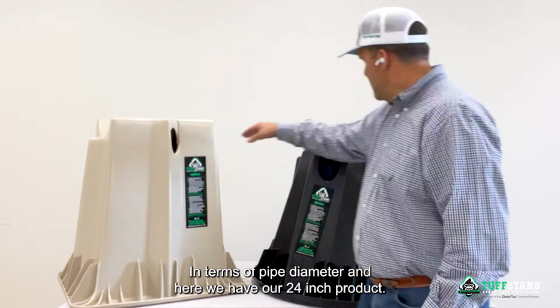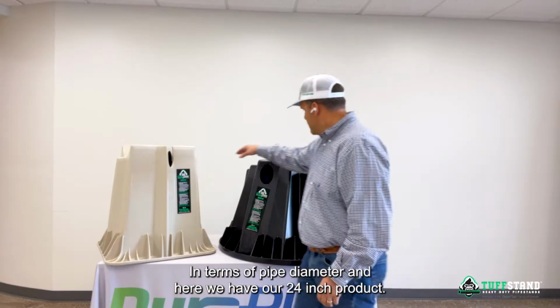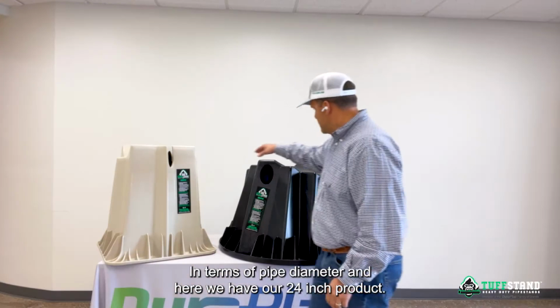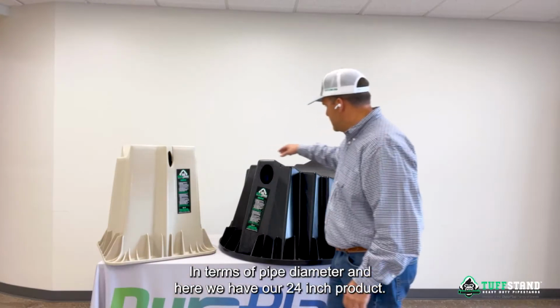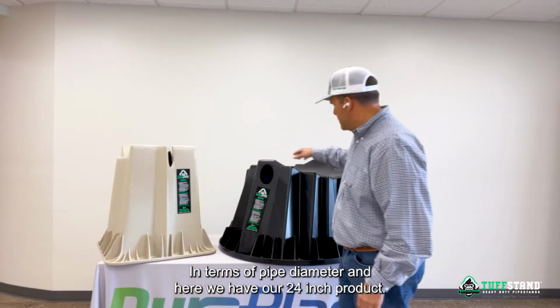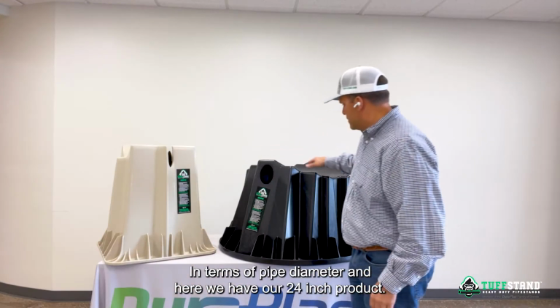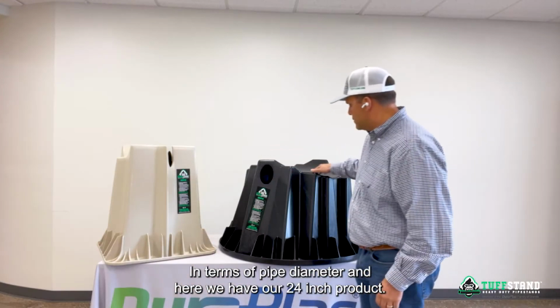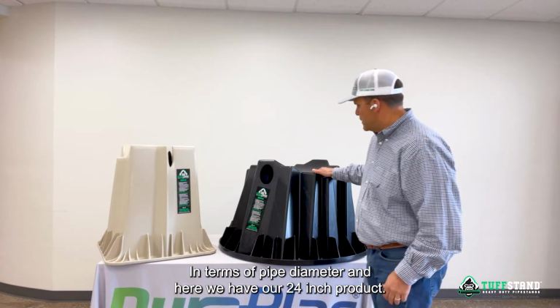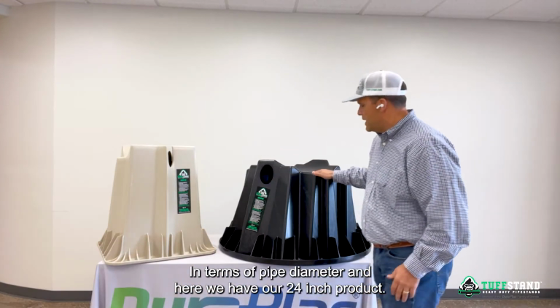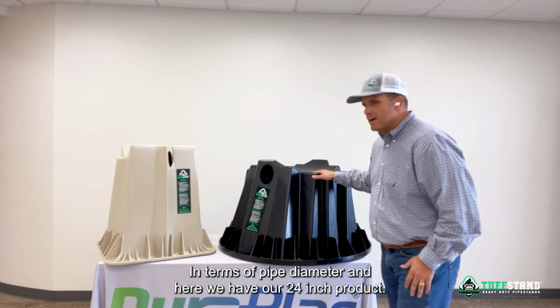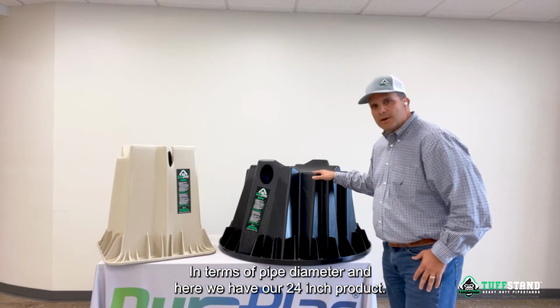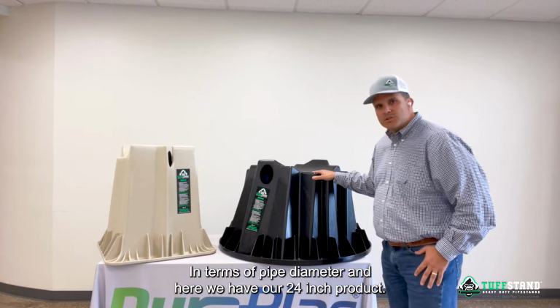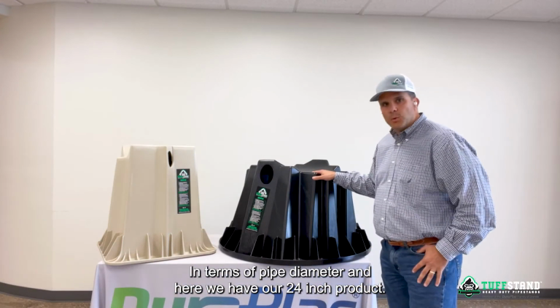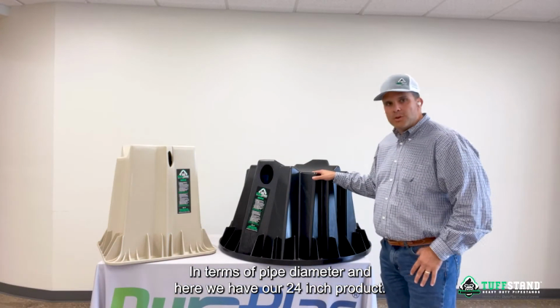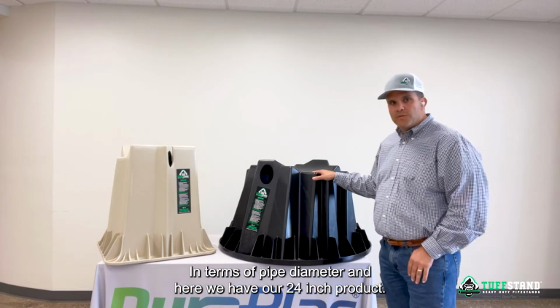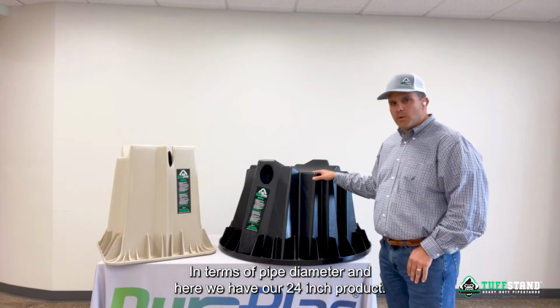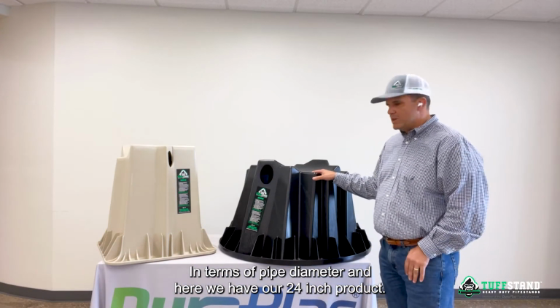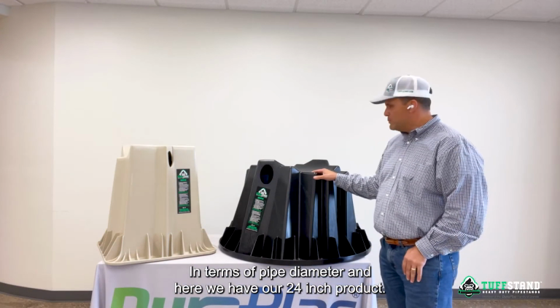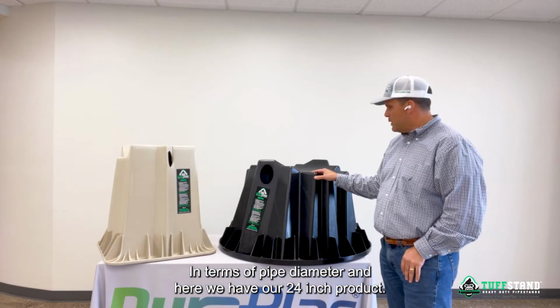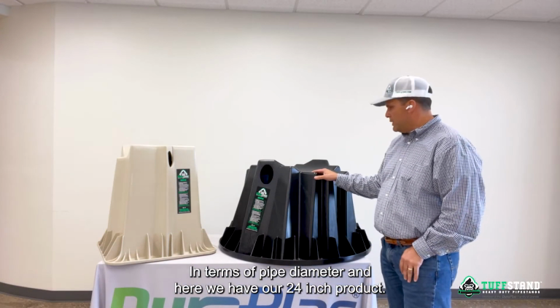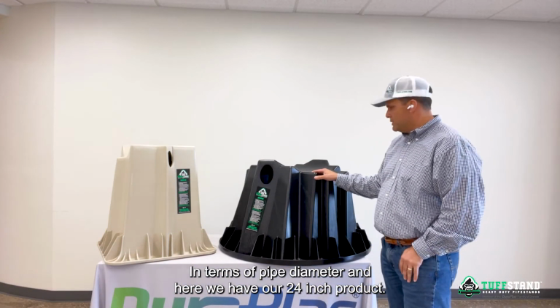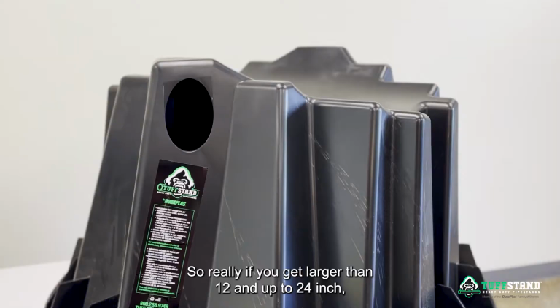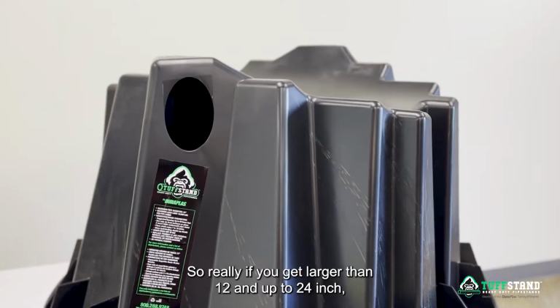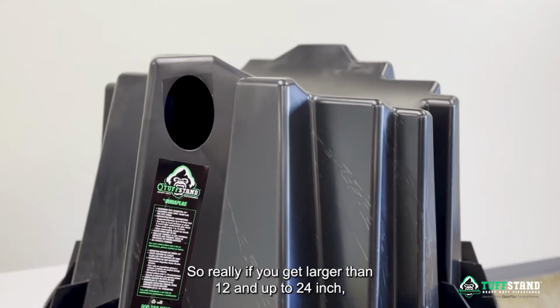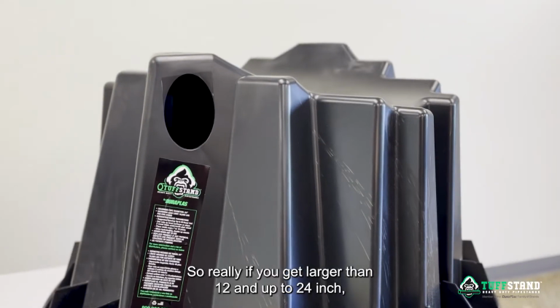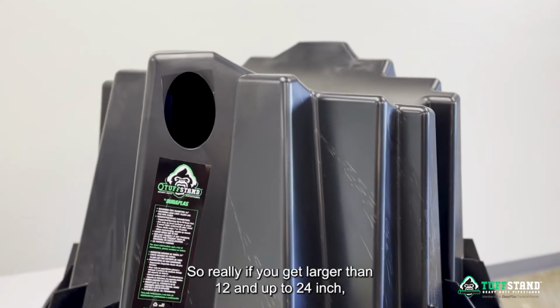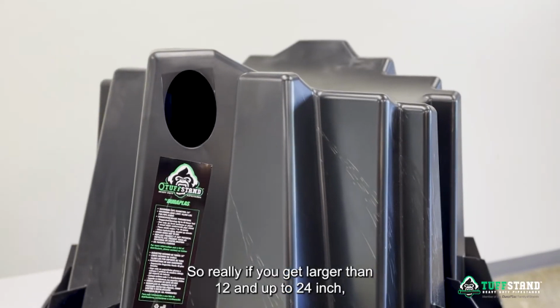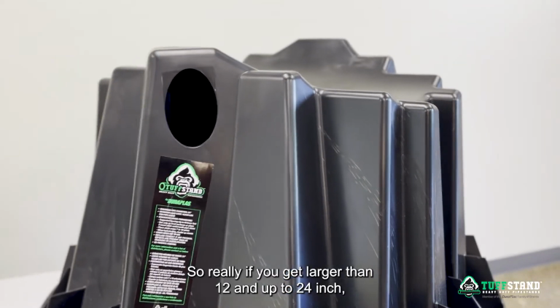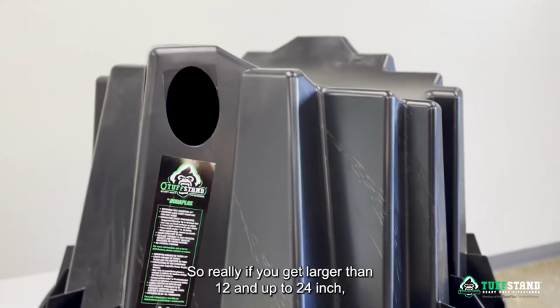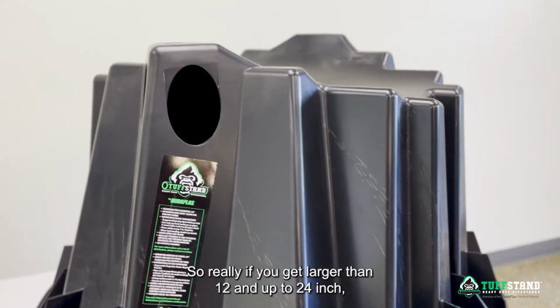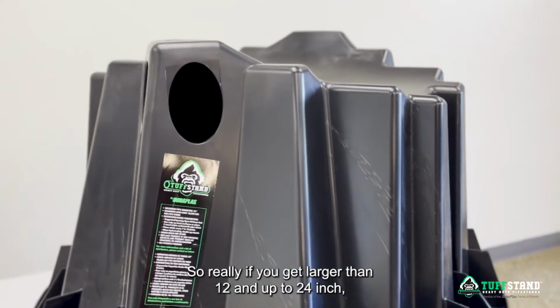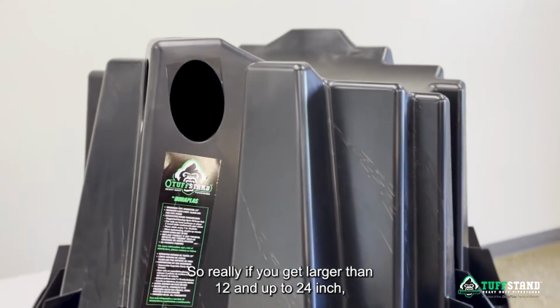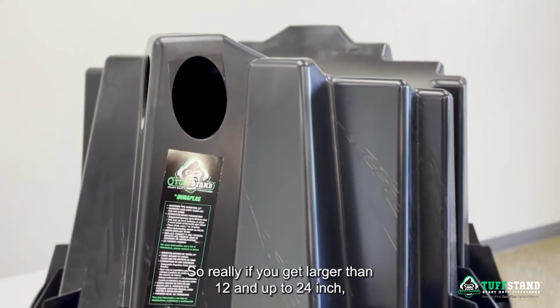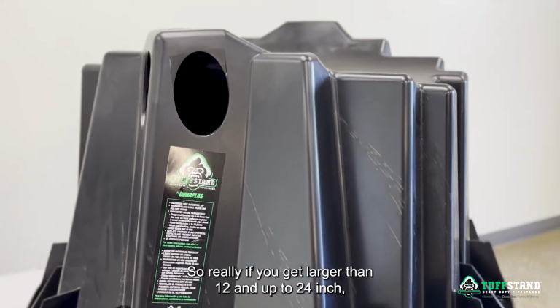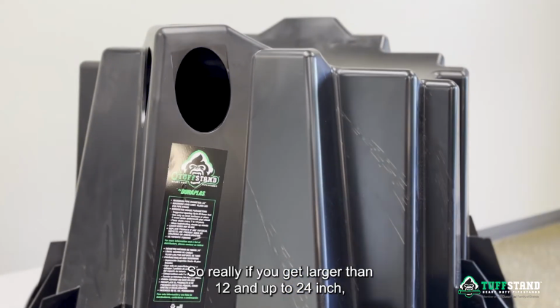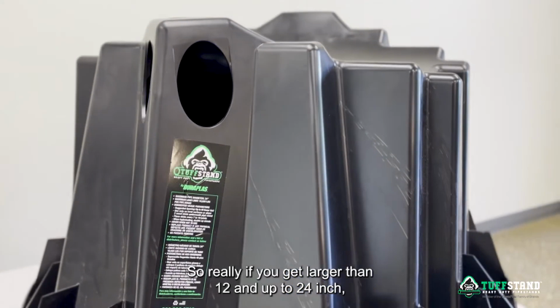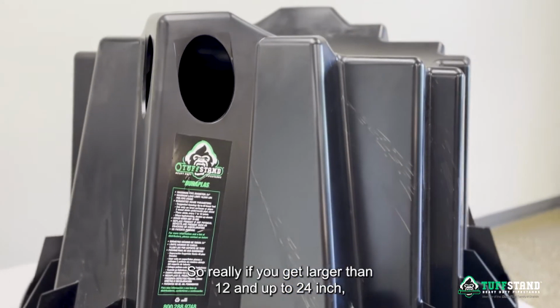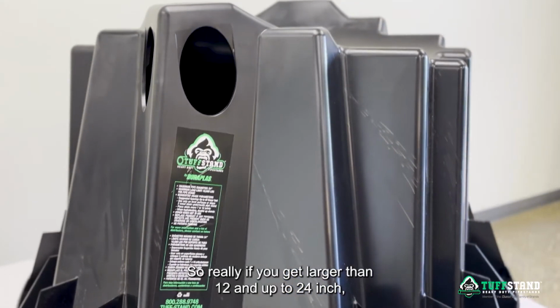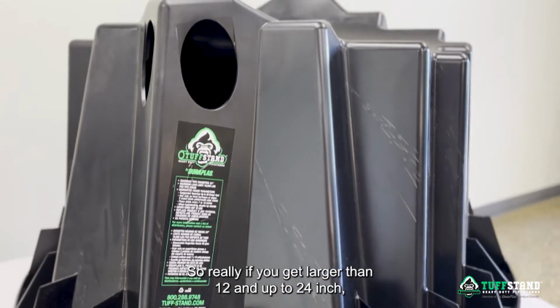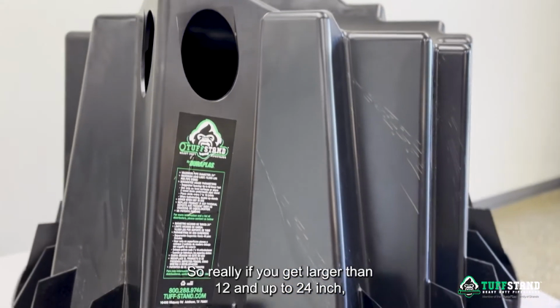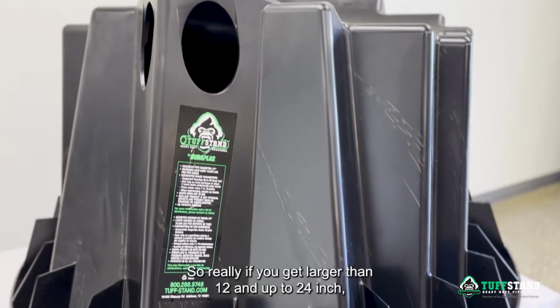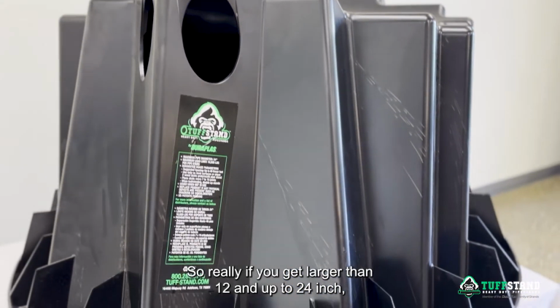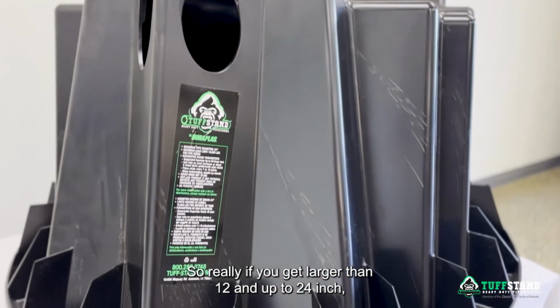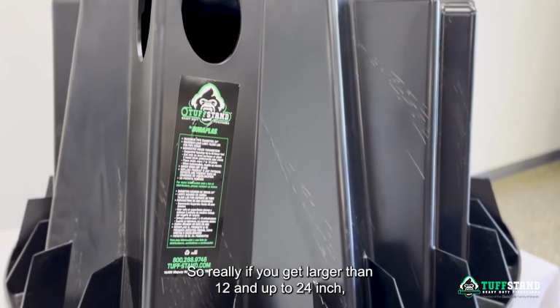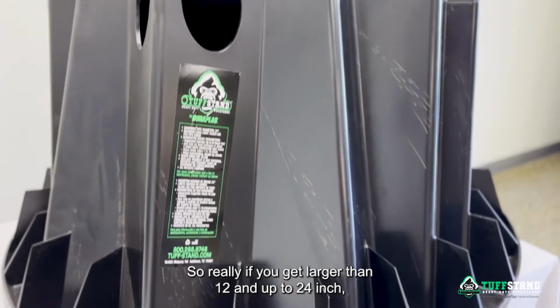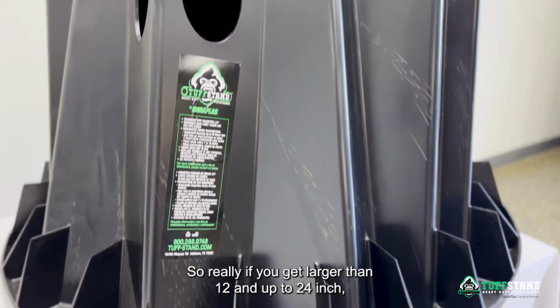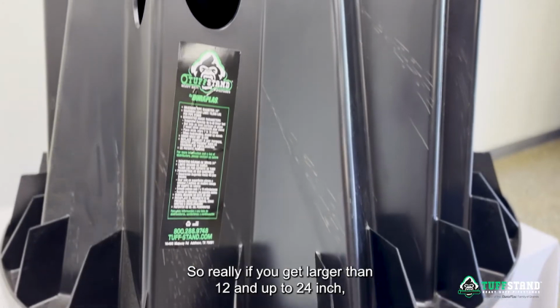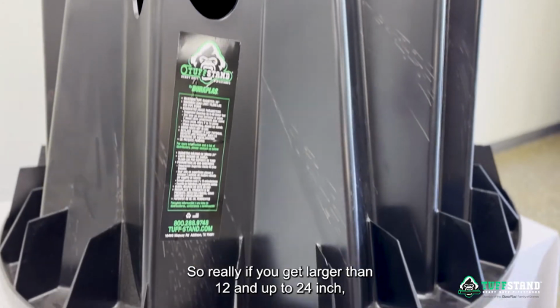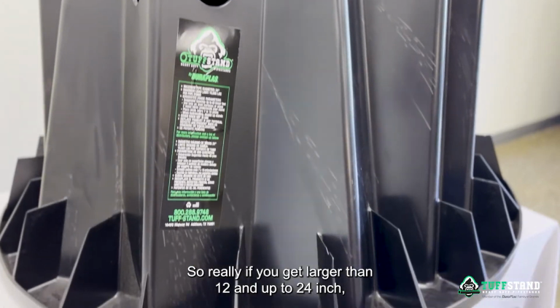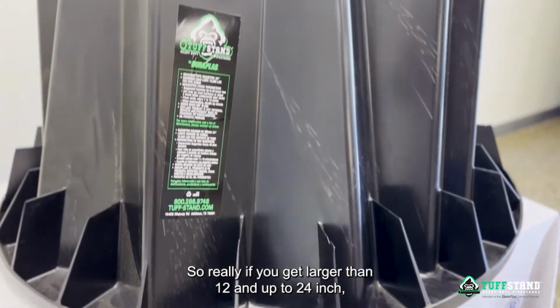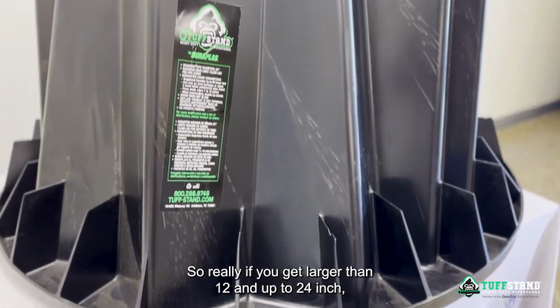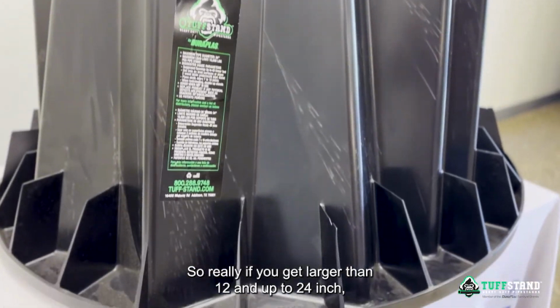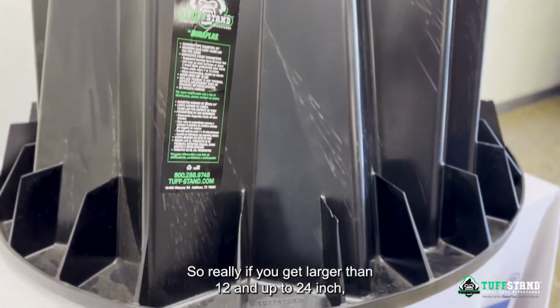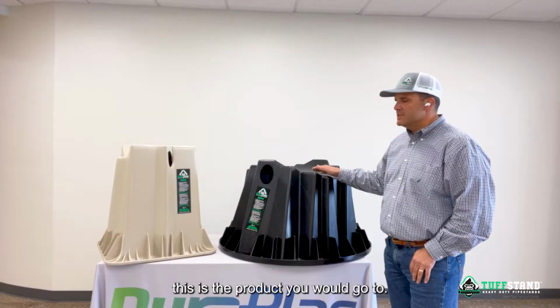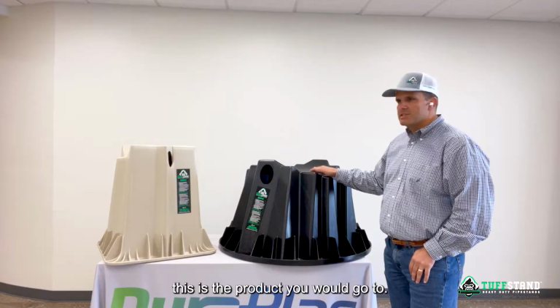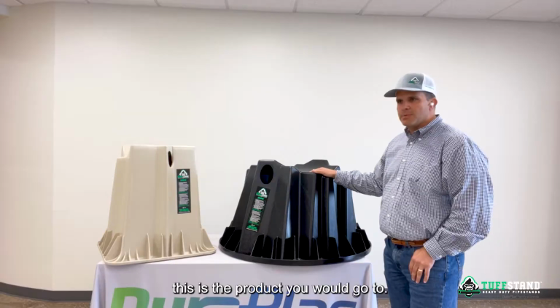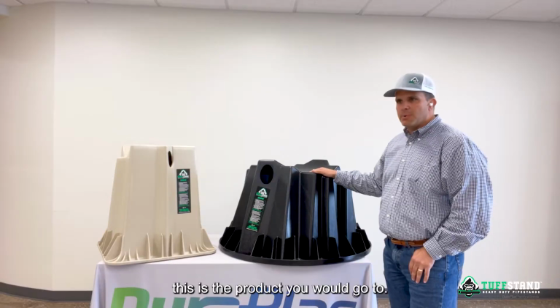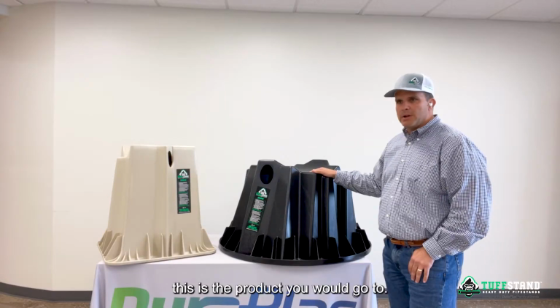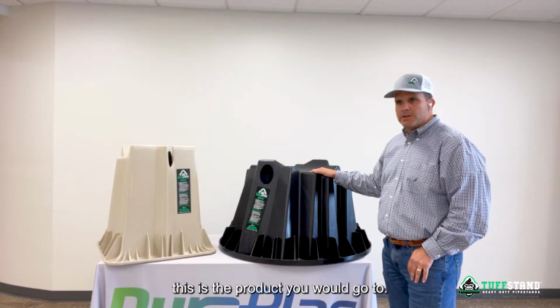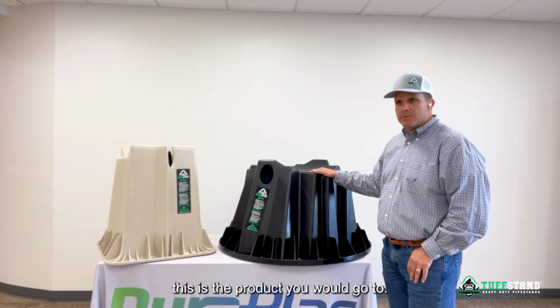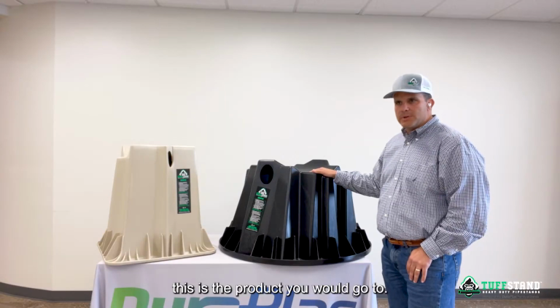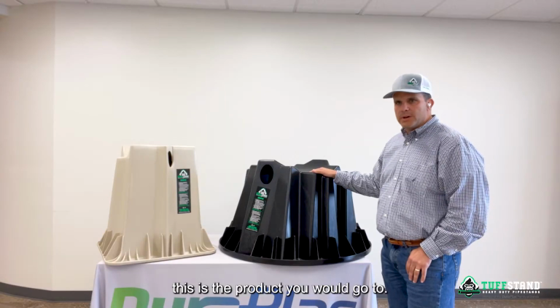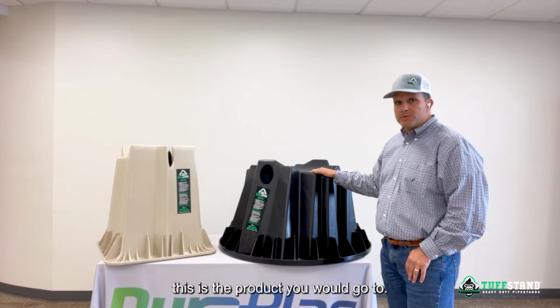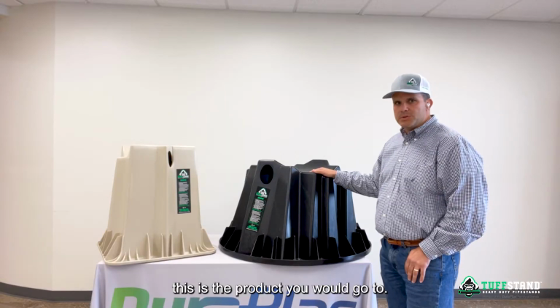And here we have our 24 inch product. So really if you get larger than 12 and up to 24 inch, this is the product you would go to.